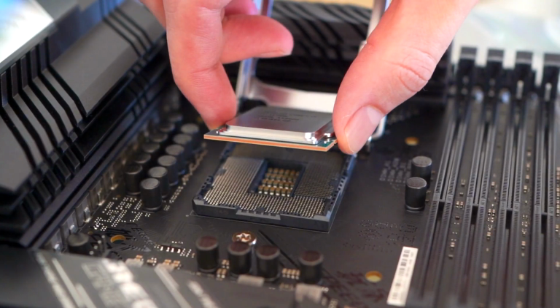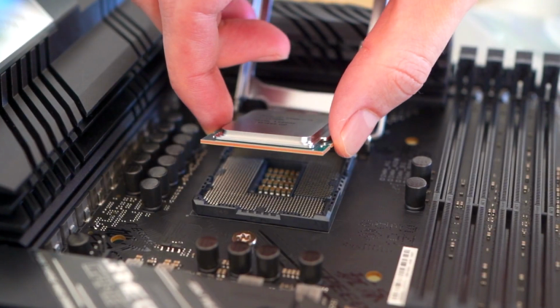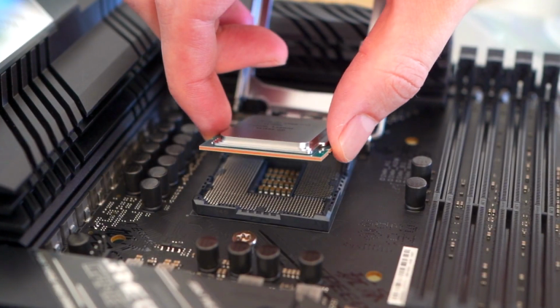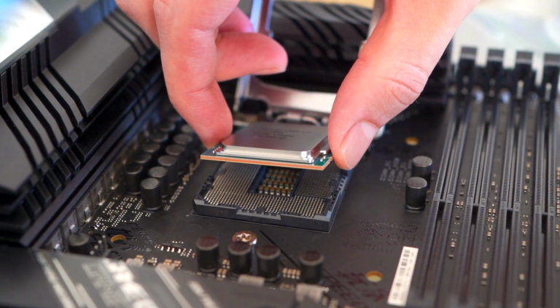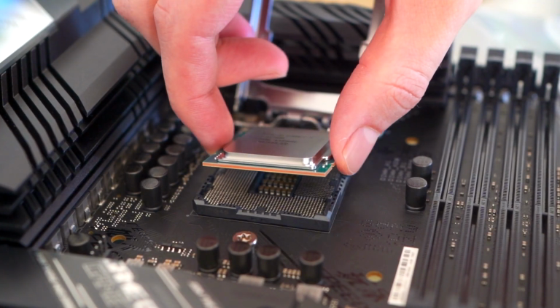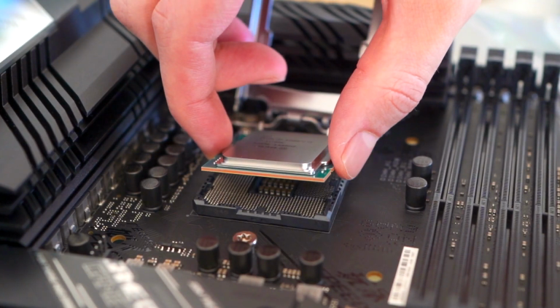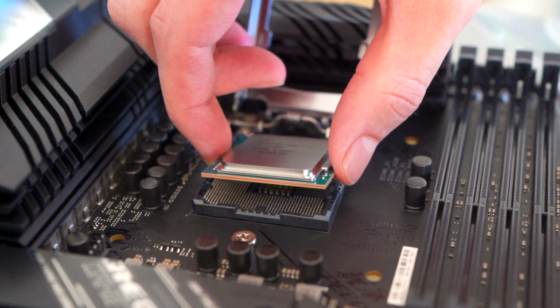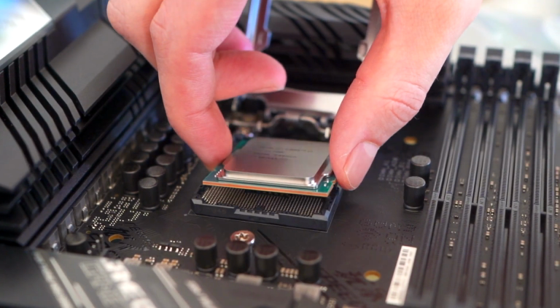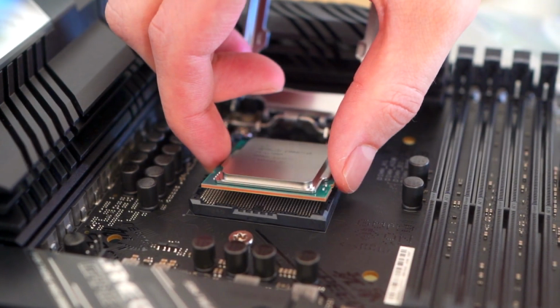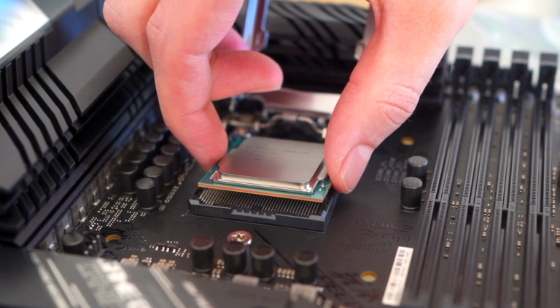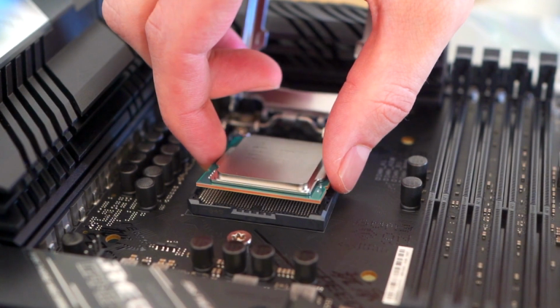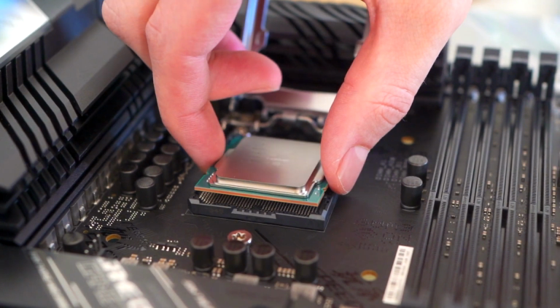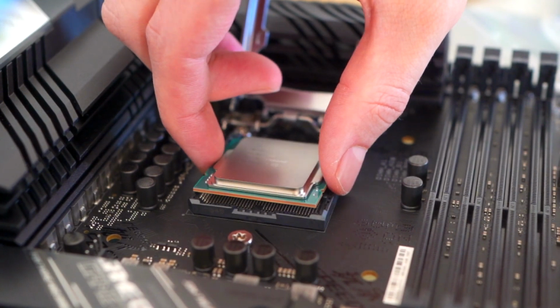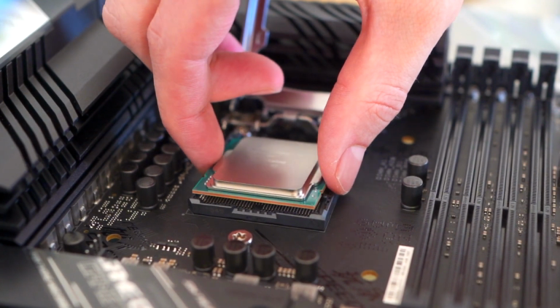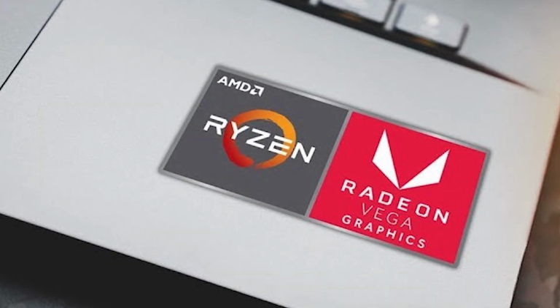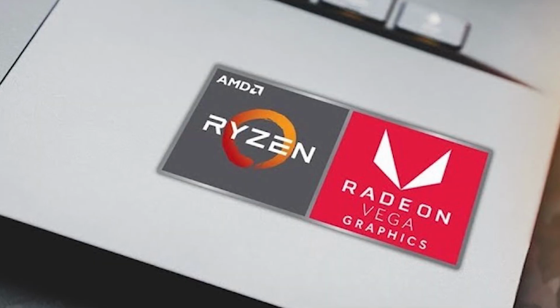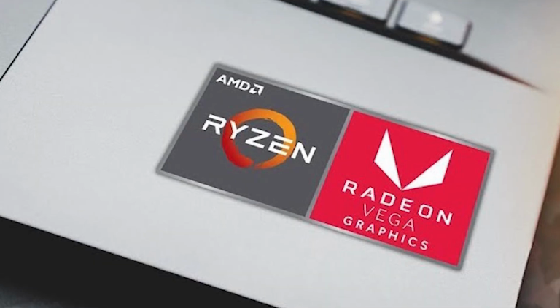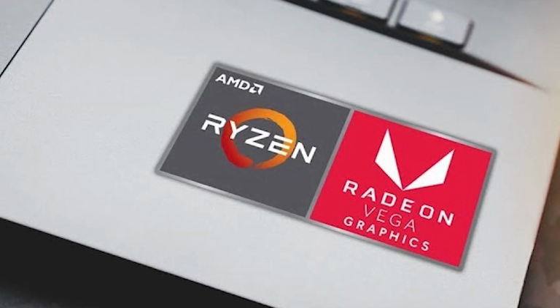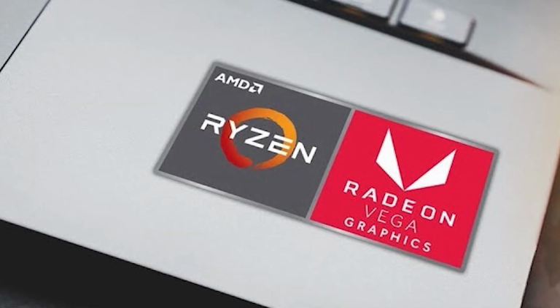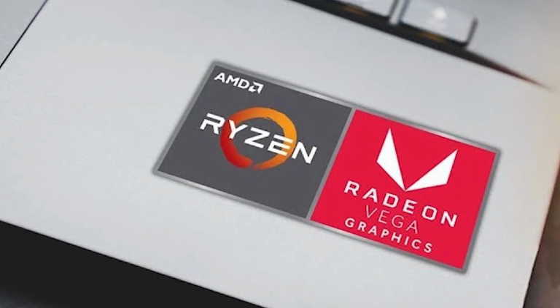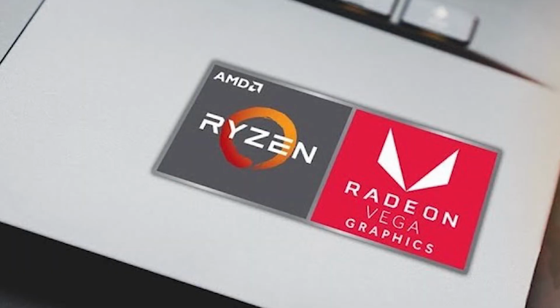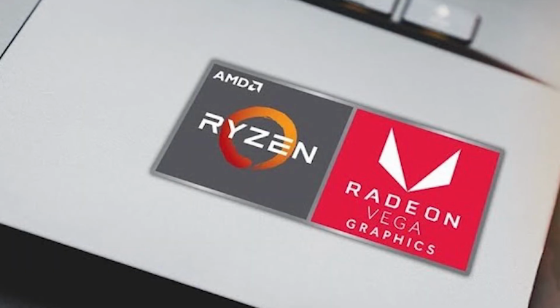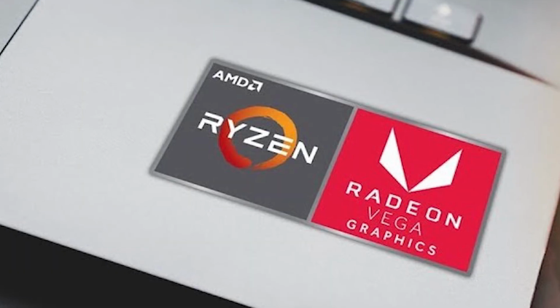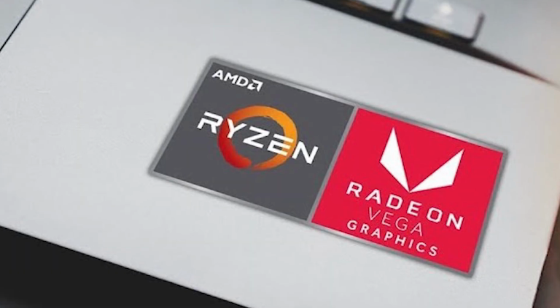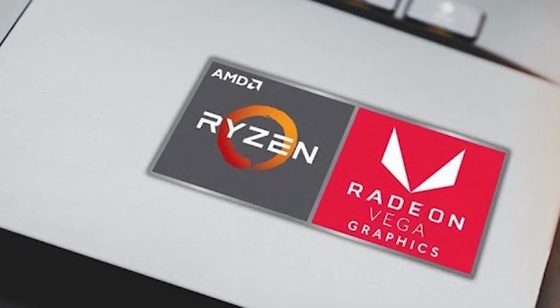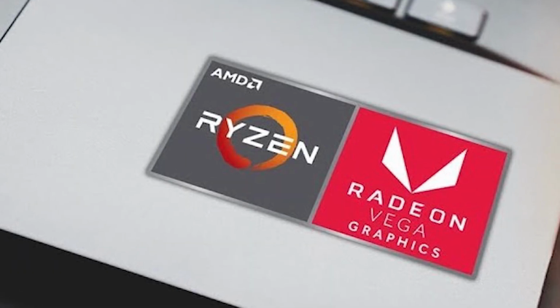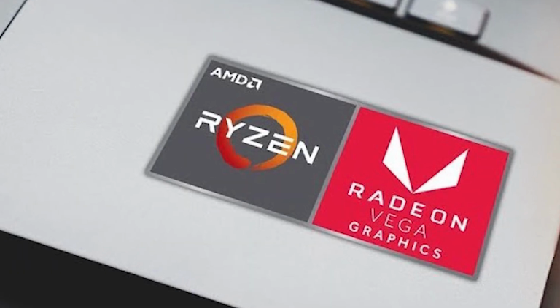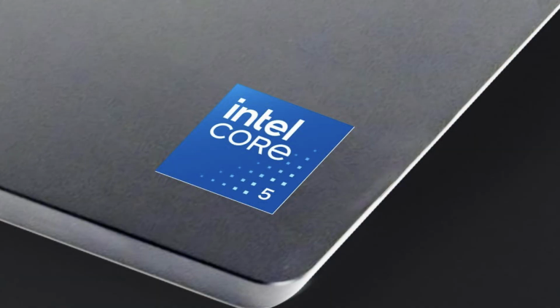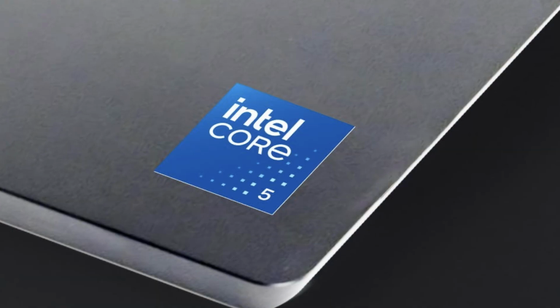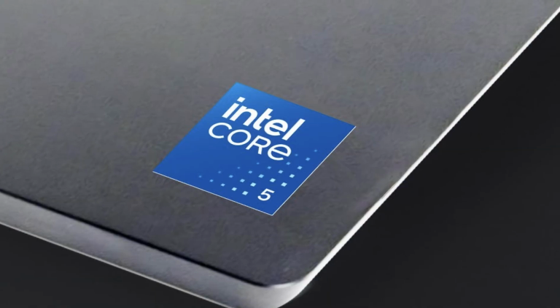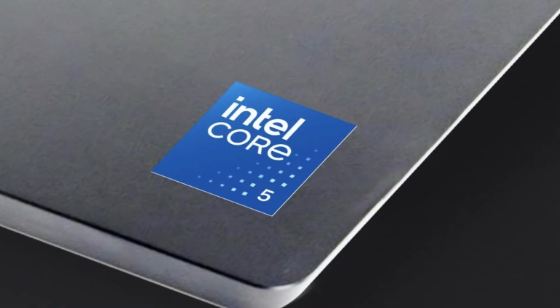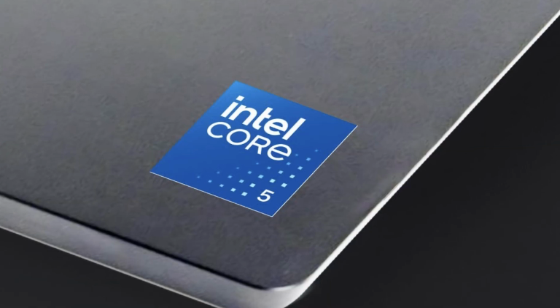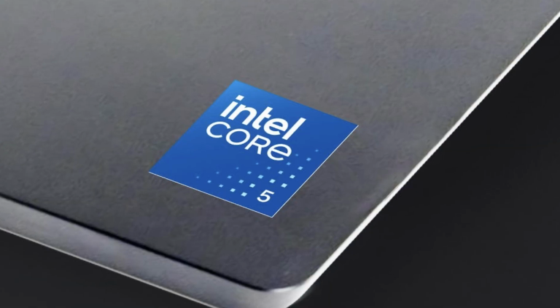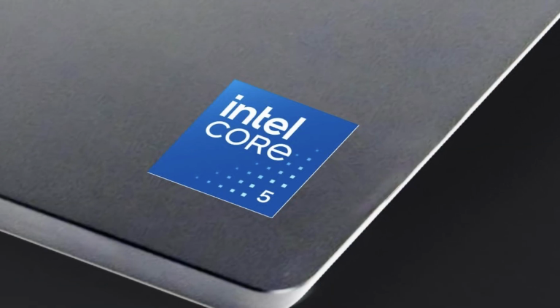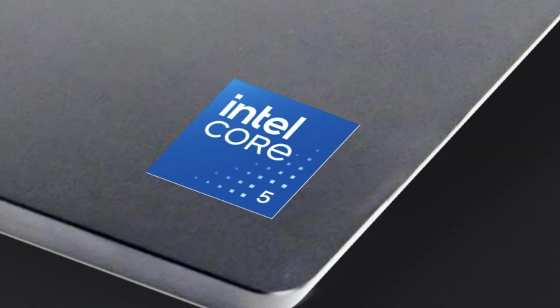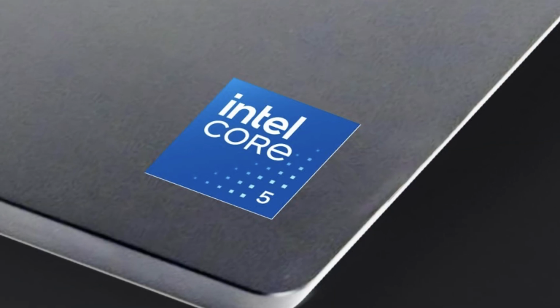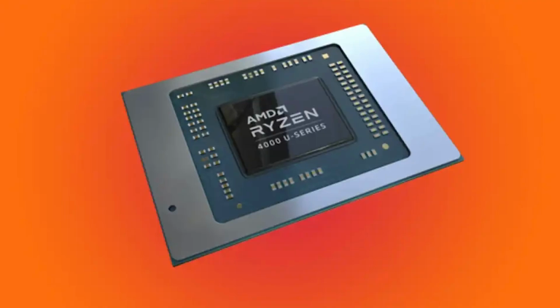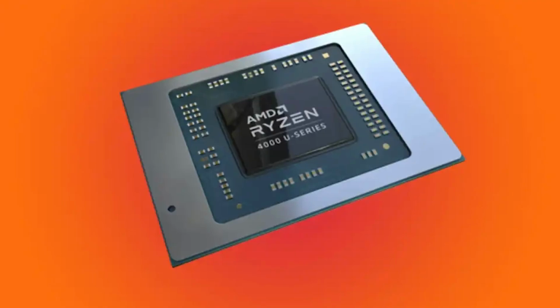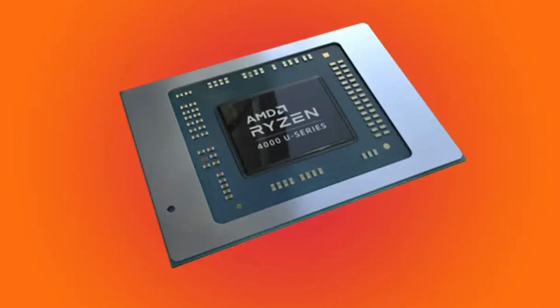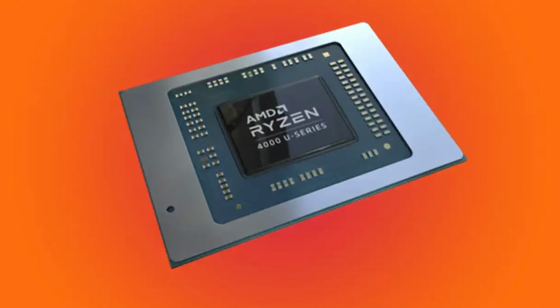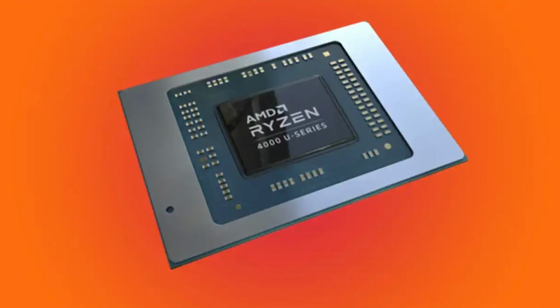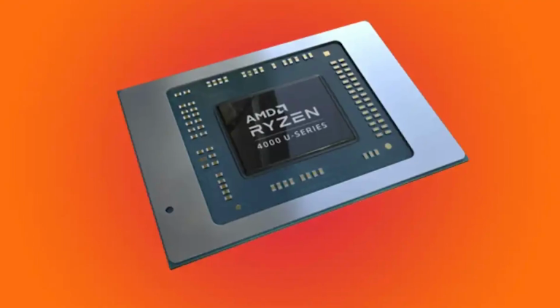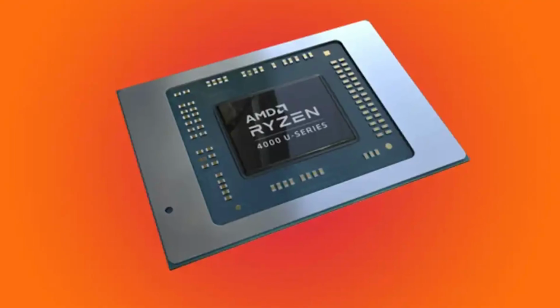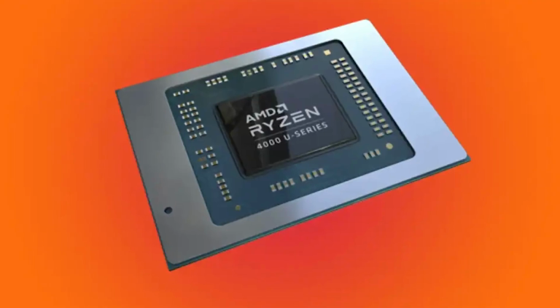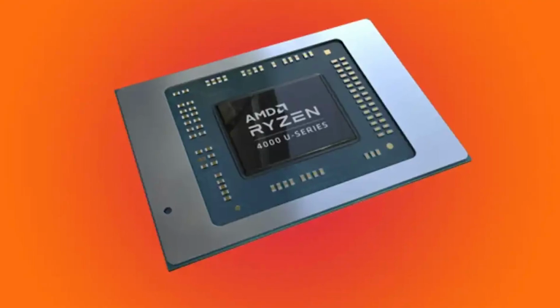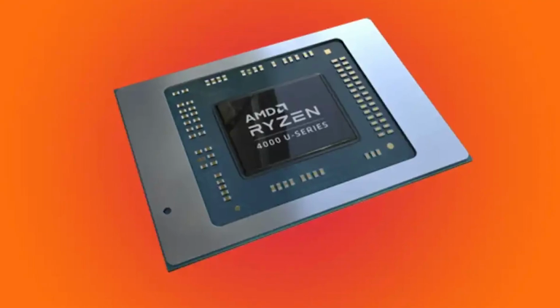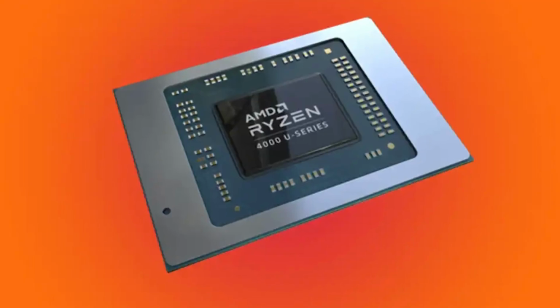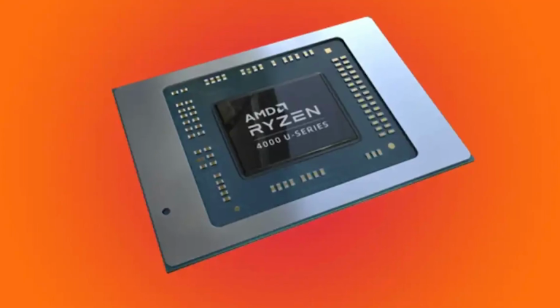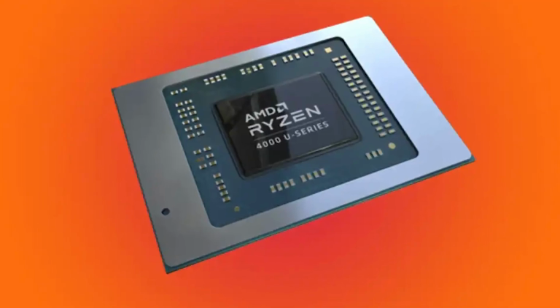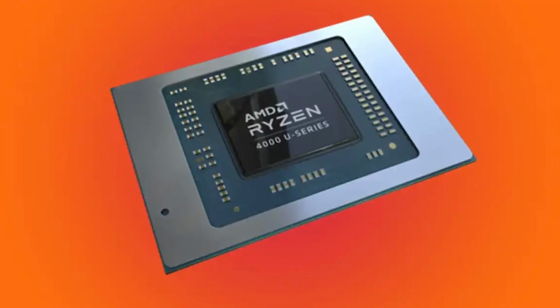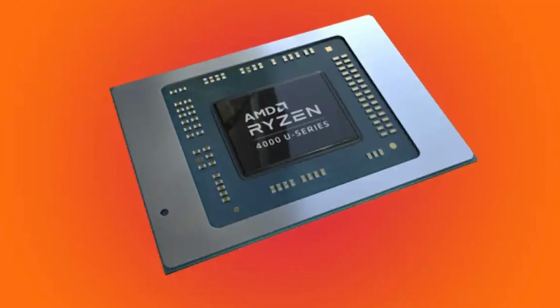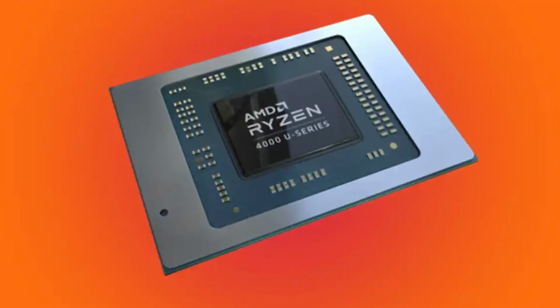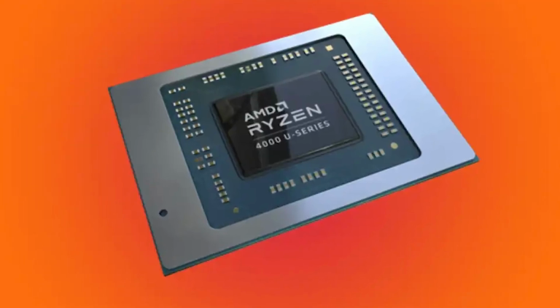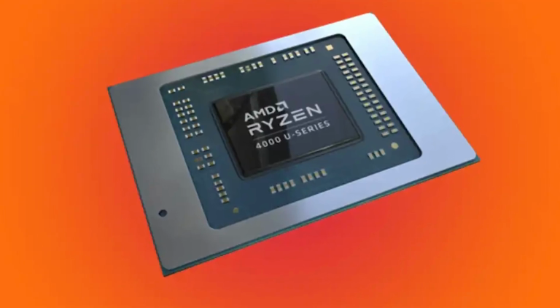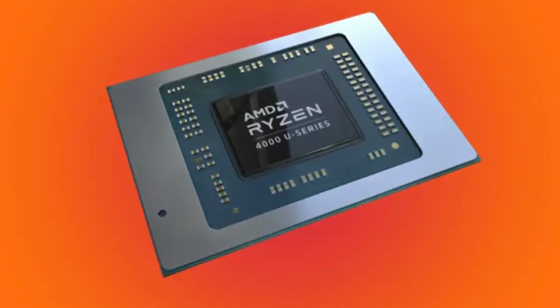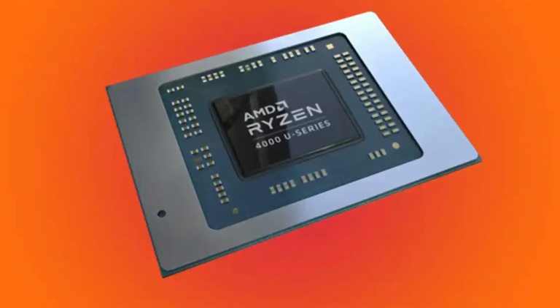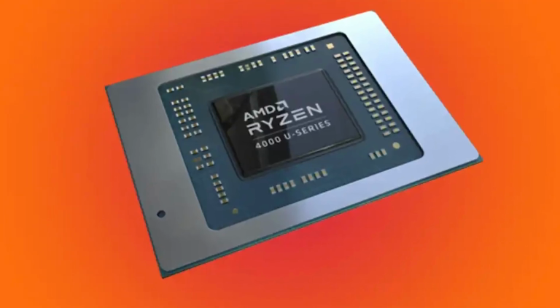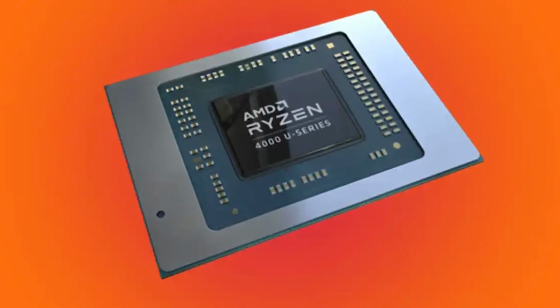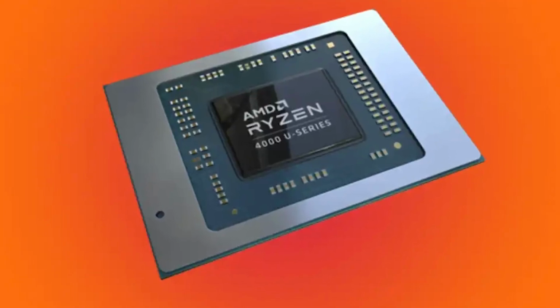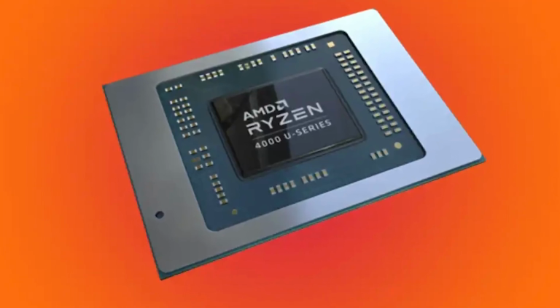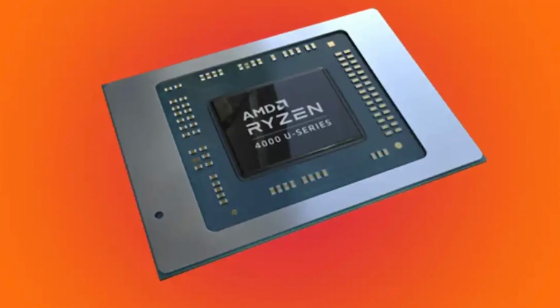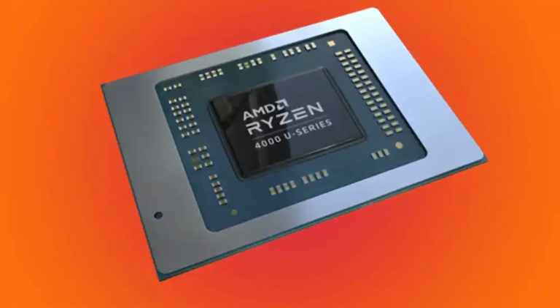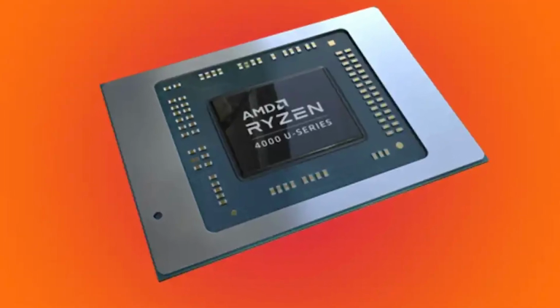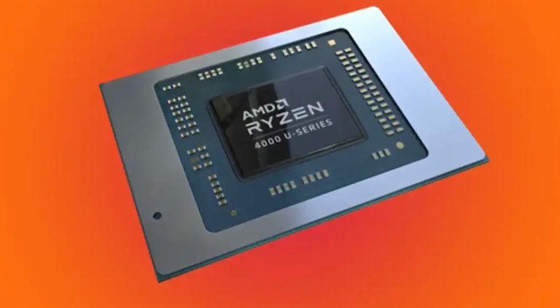Third, your CPU. Go for a Ryzen H-series or Intel H-series. Avoid U-Series chips — they are built for battery life, not power.